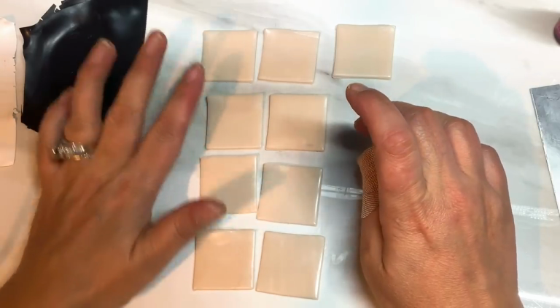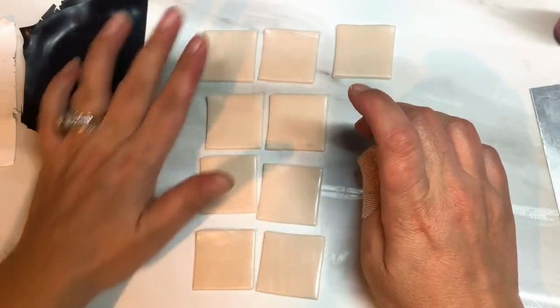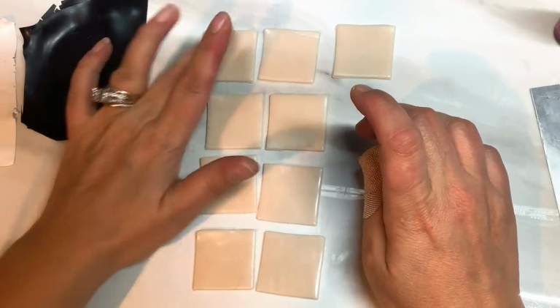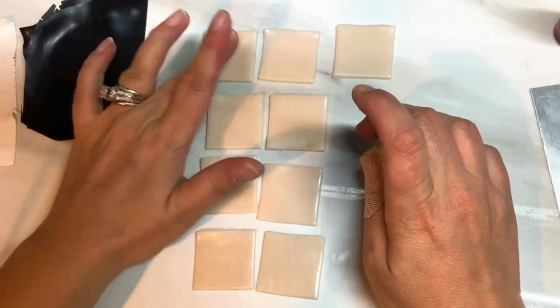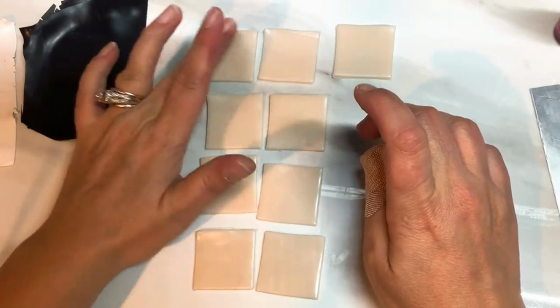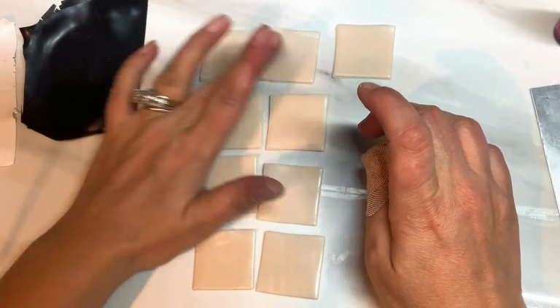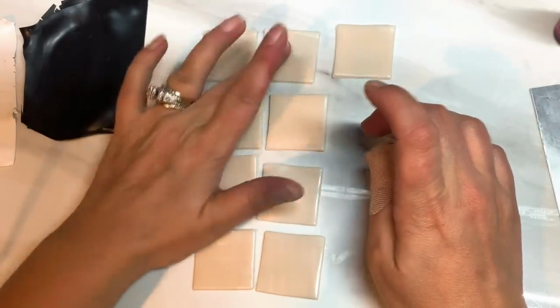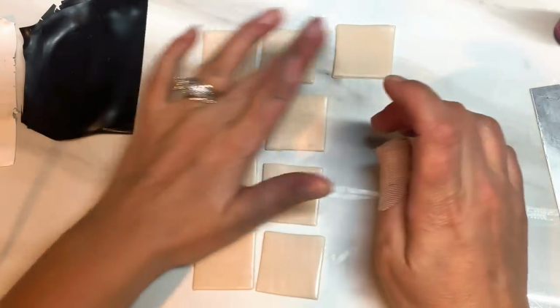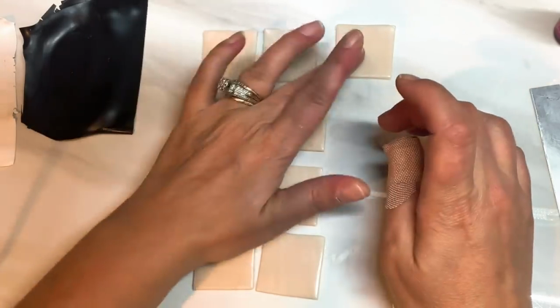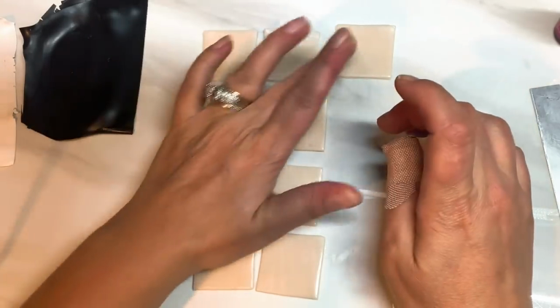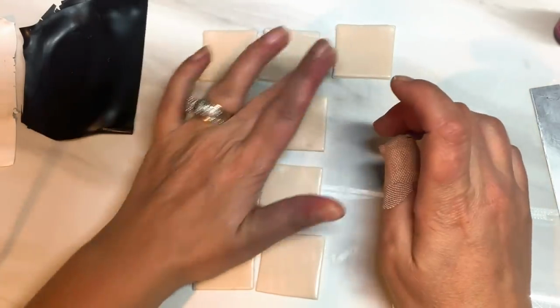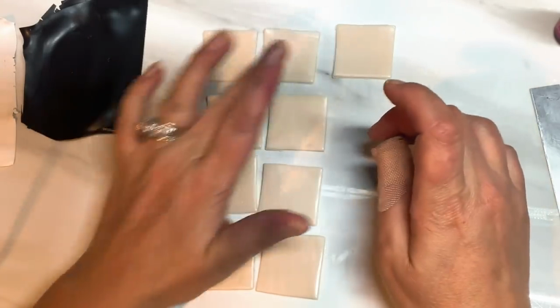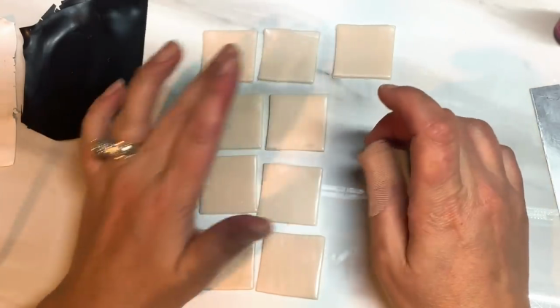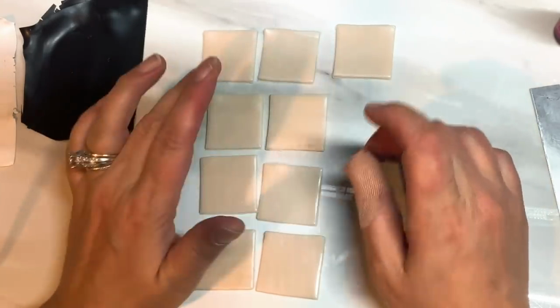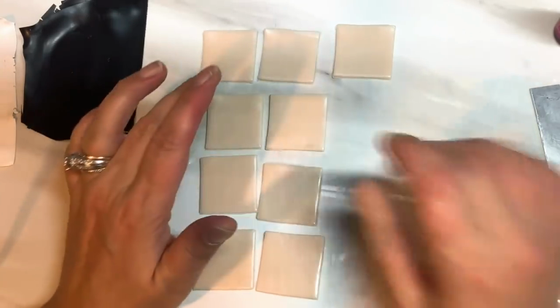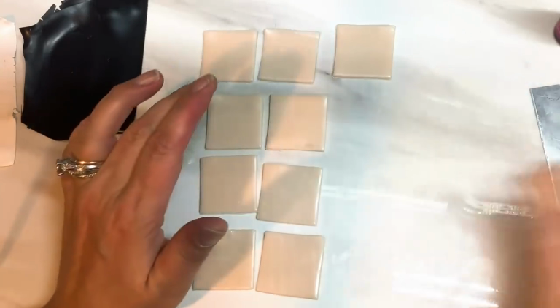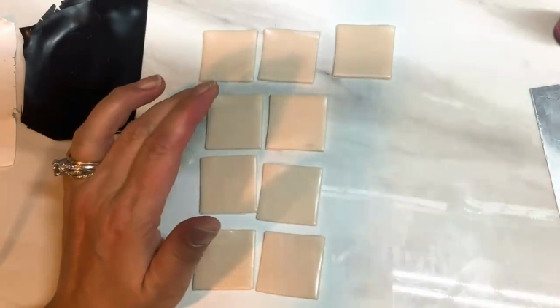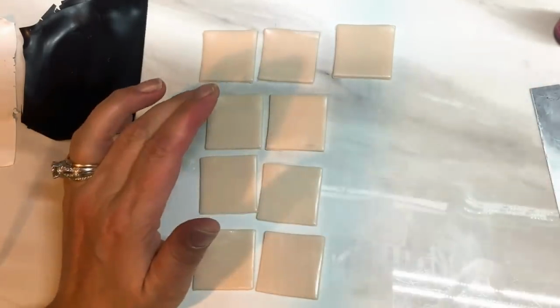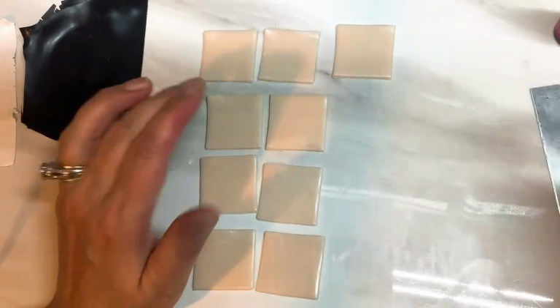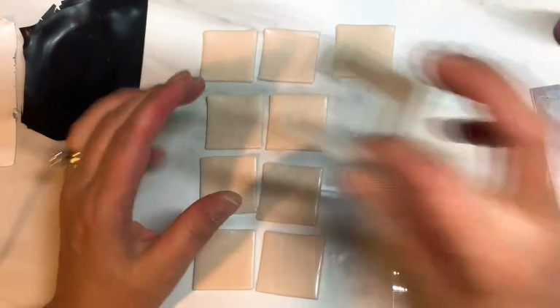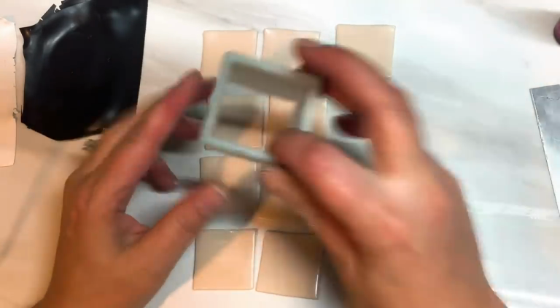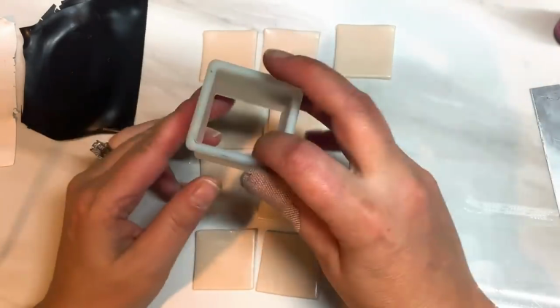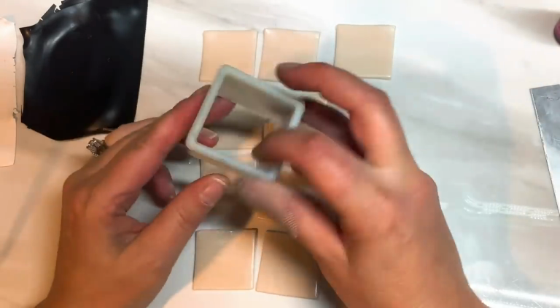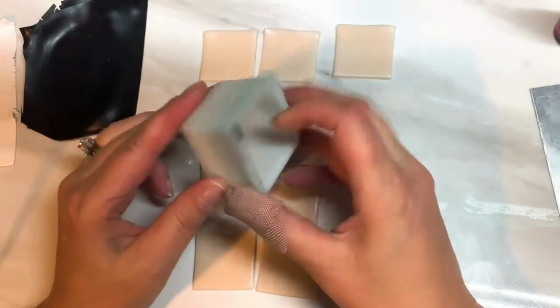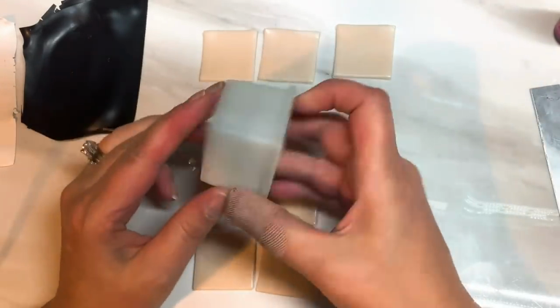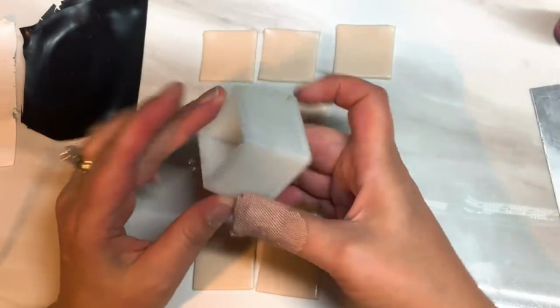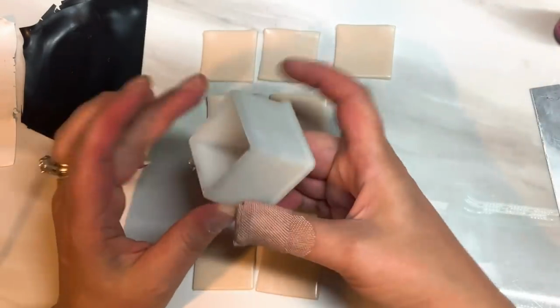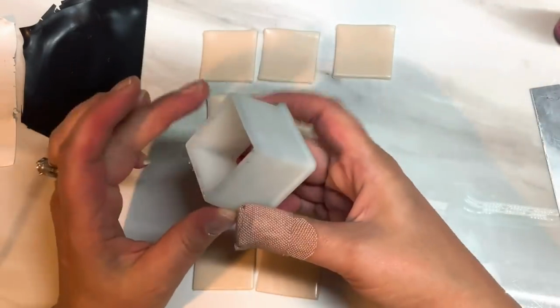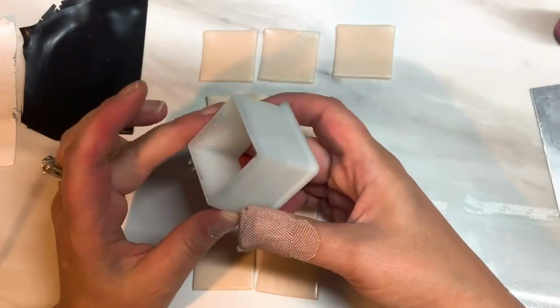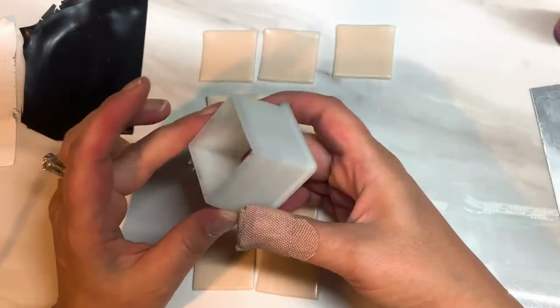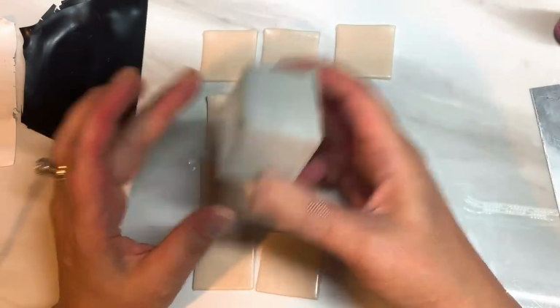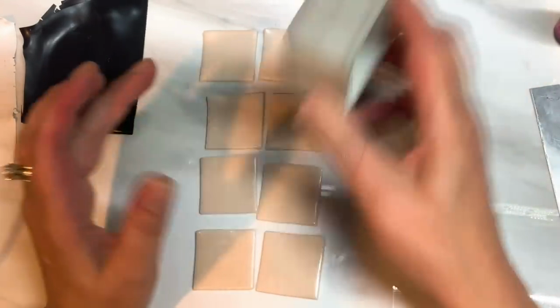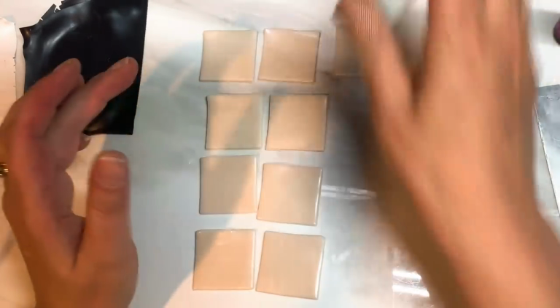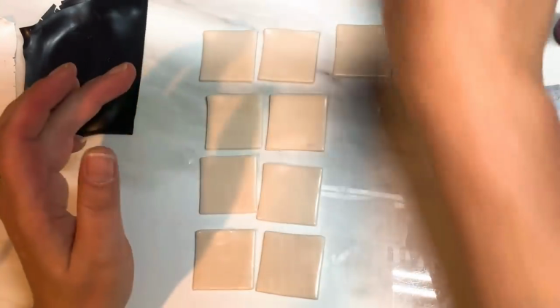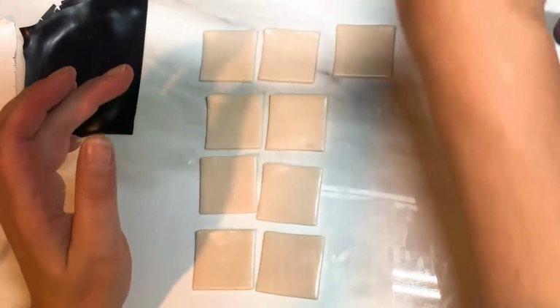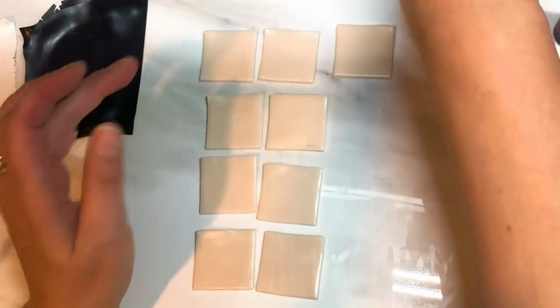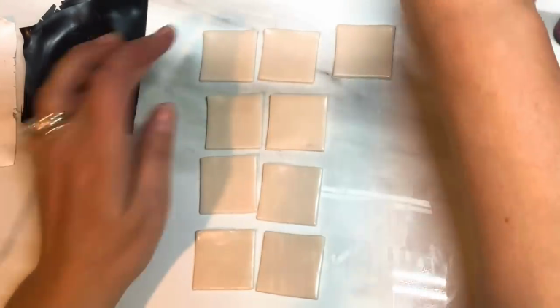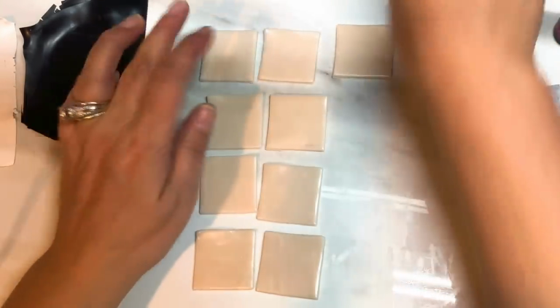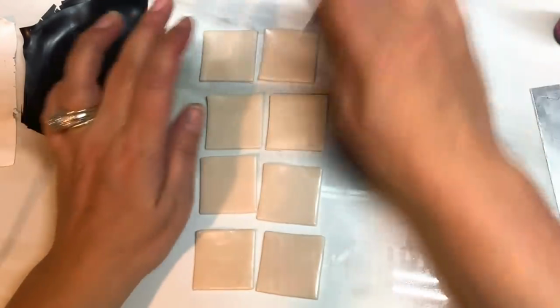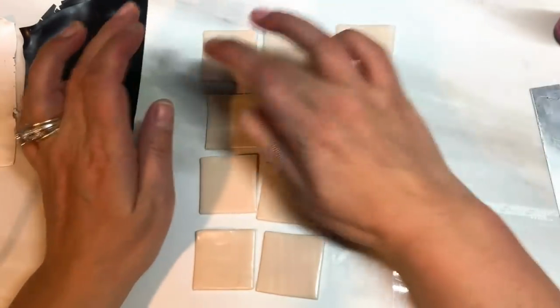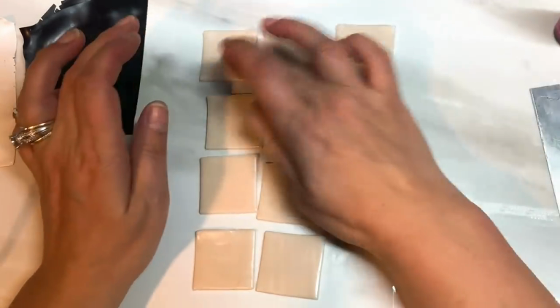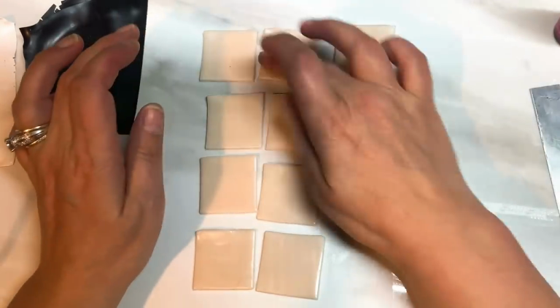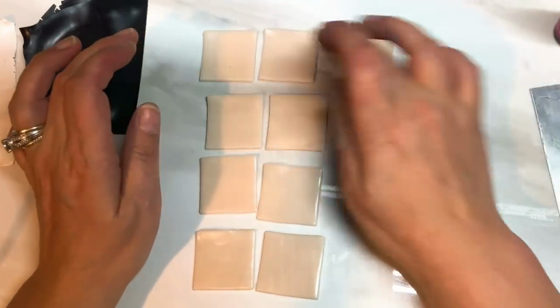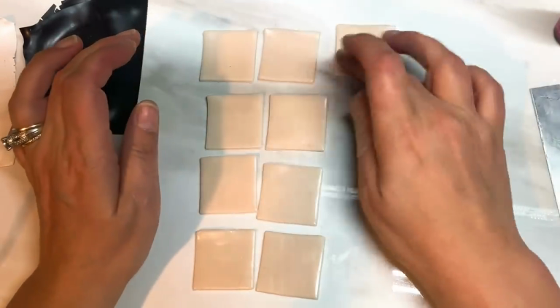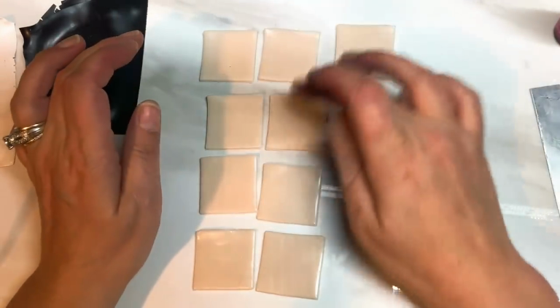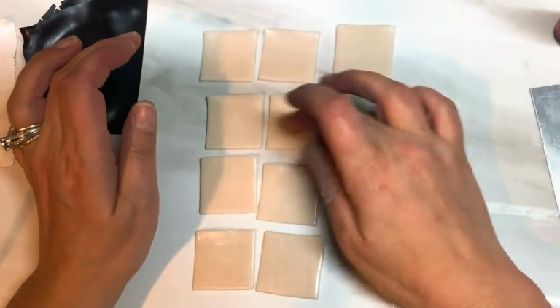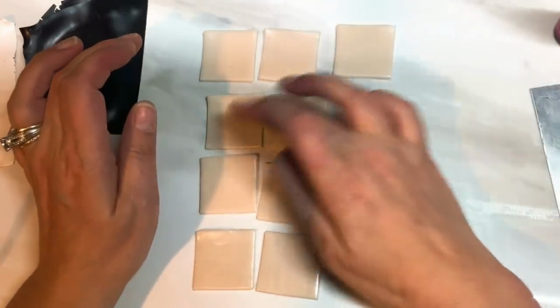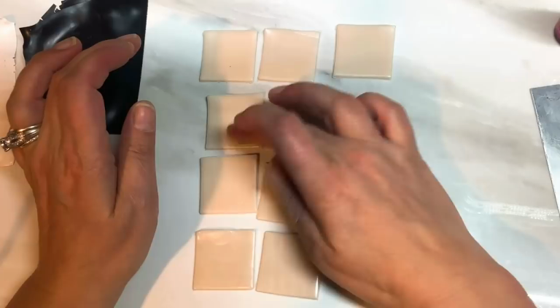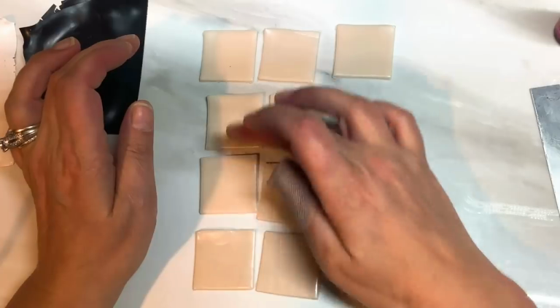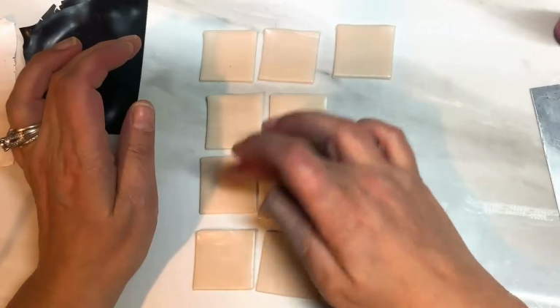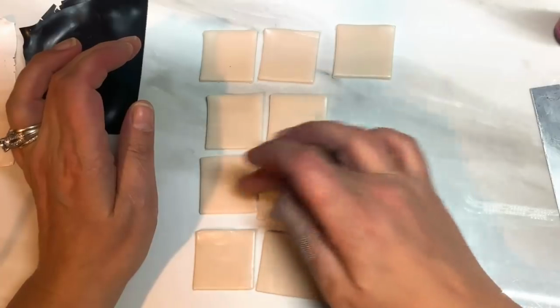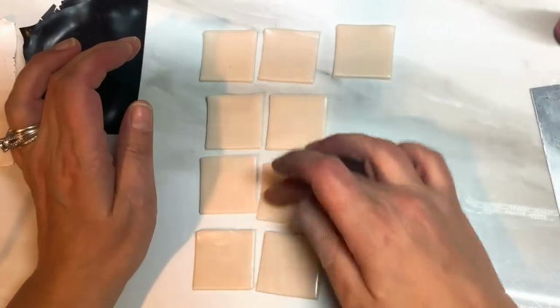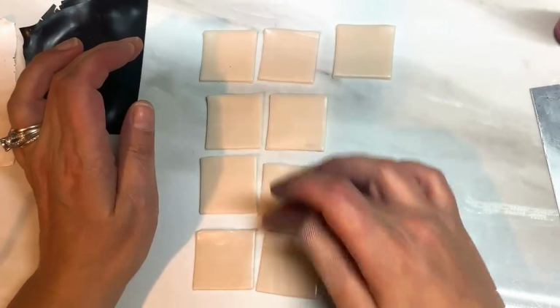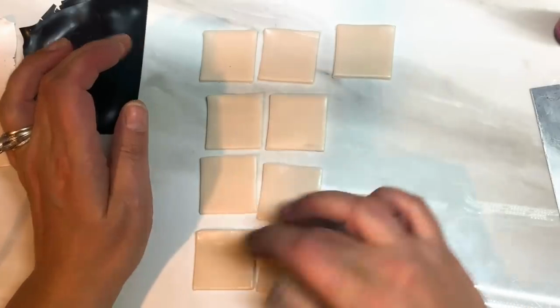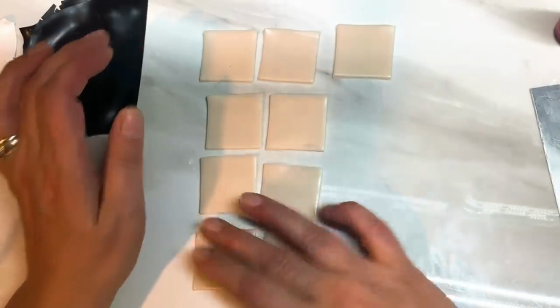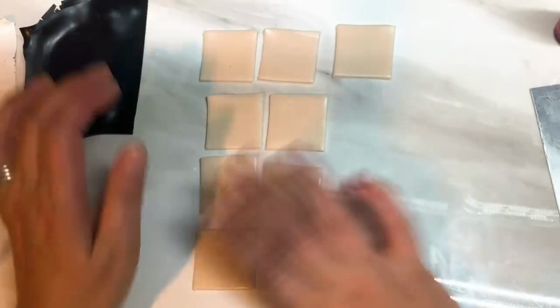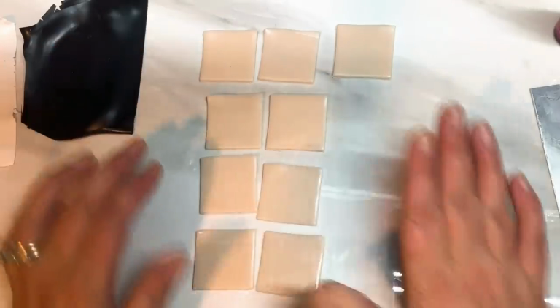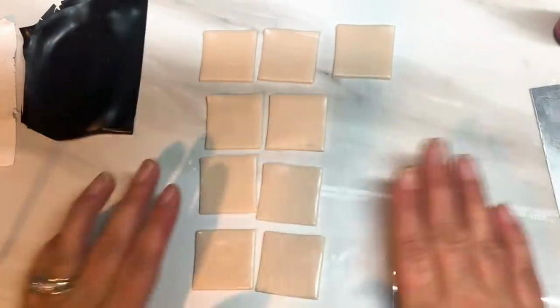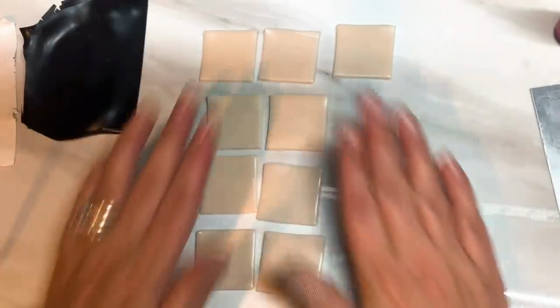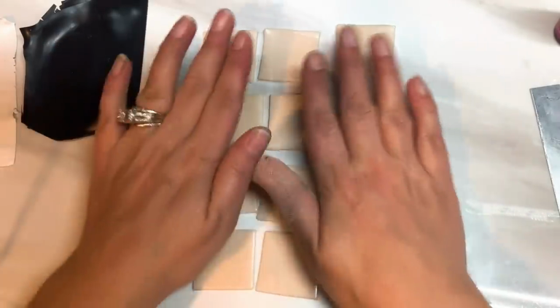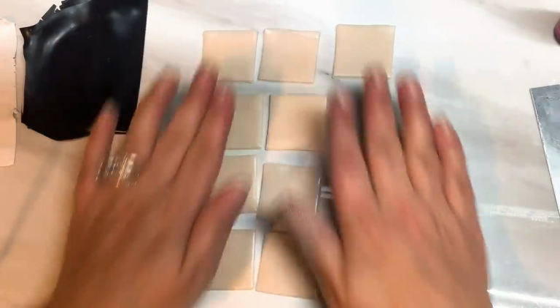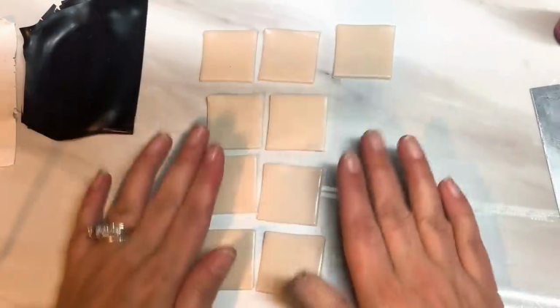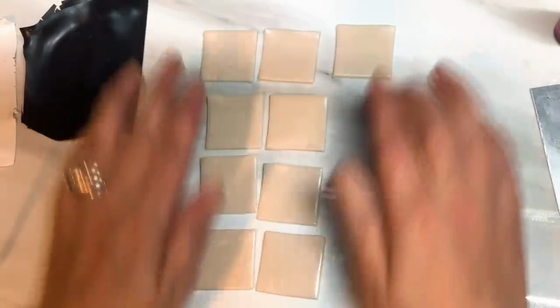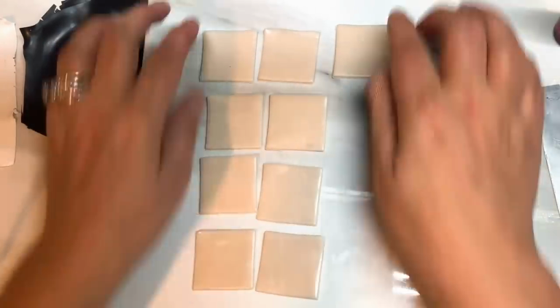I've just cut out some two inch squares and I've got one, two, three, four, five, six, seven, nine — nine squares.